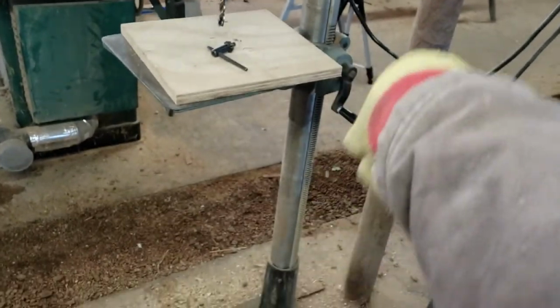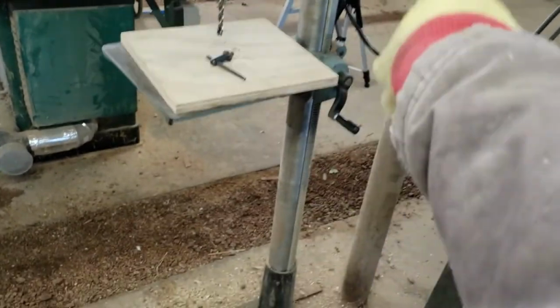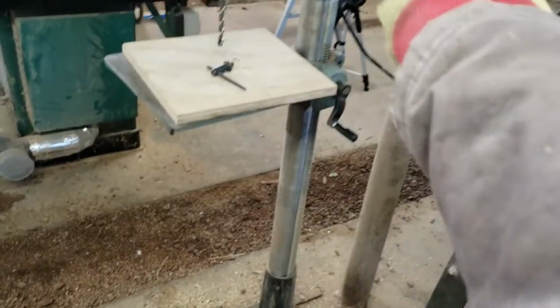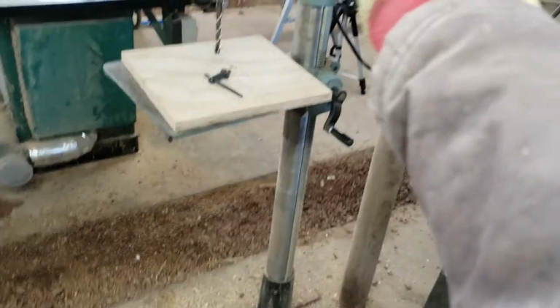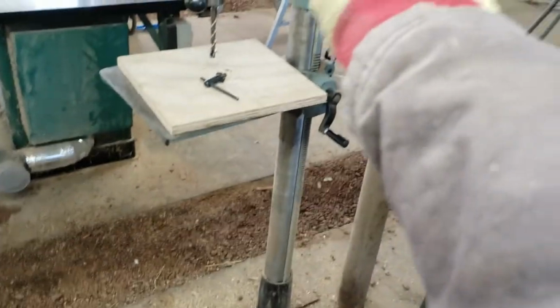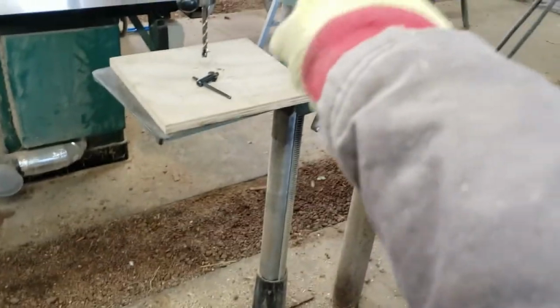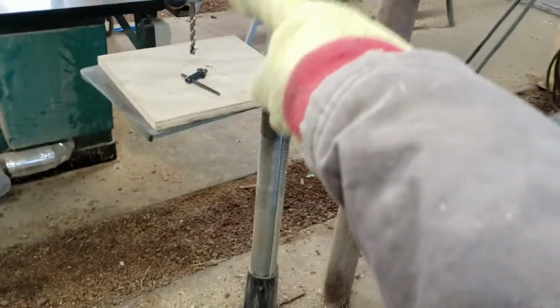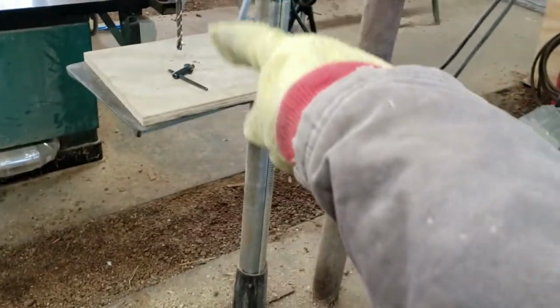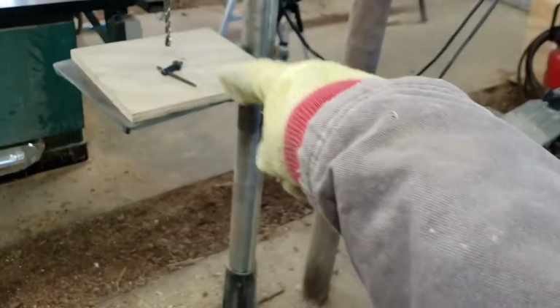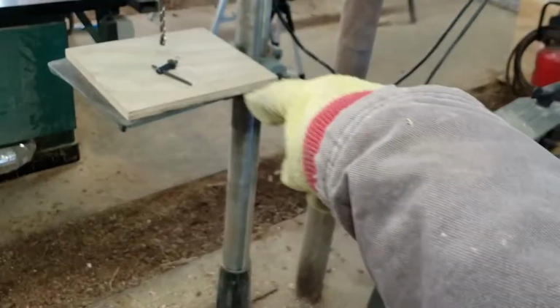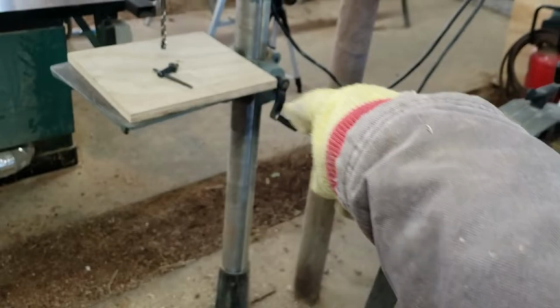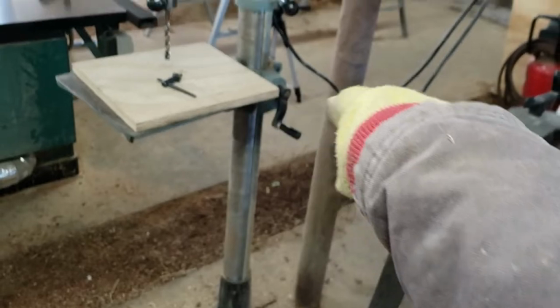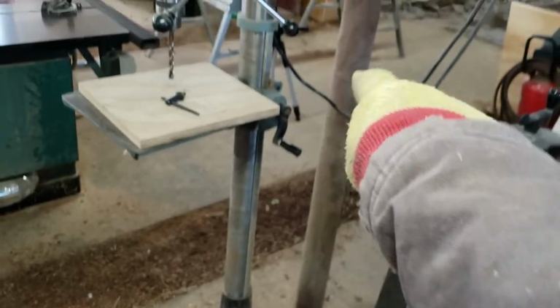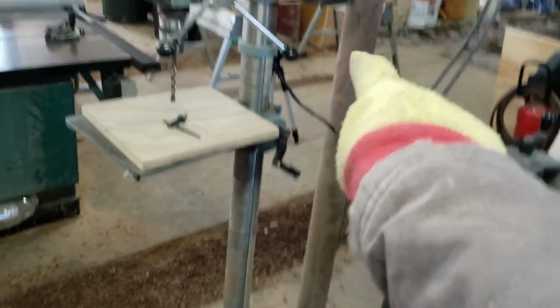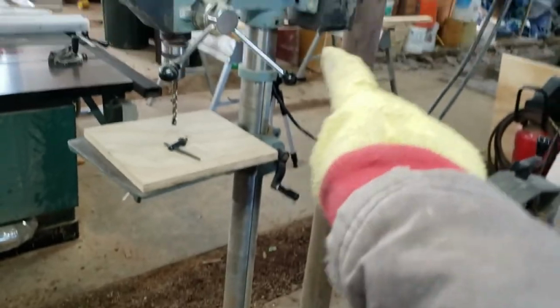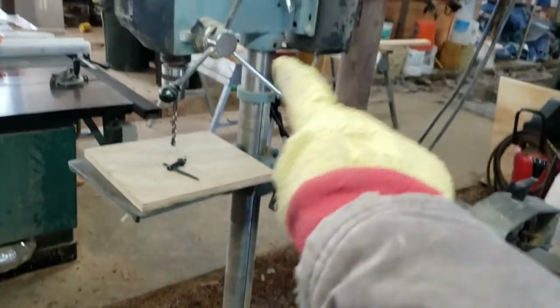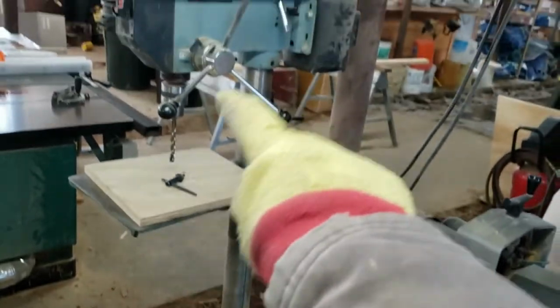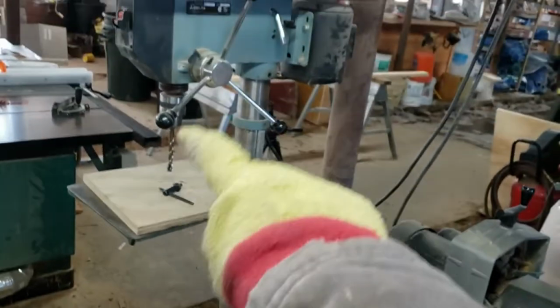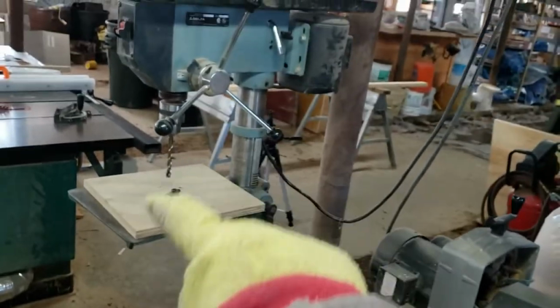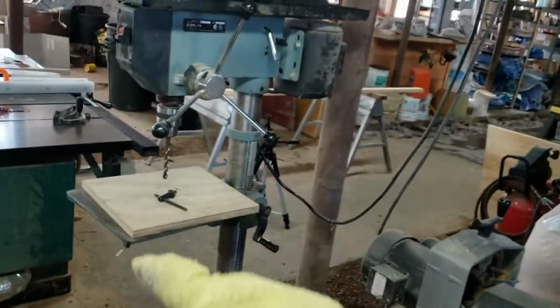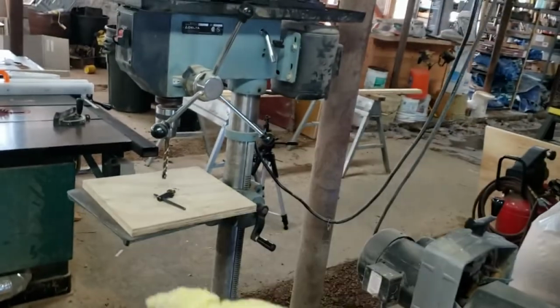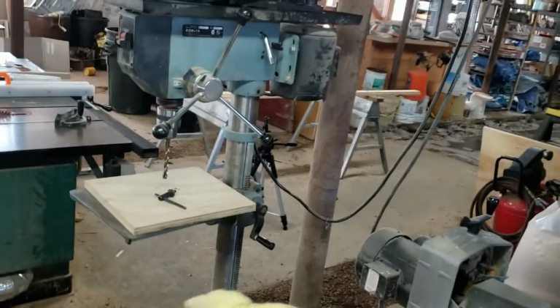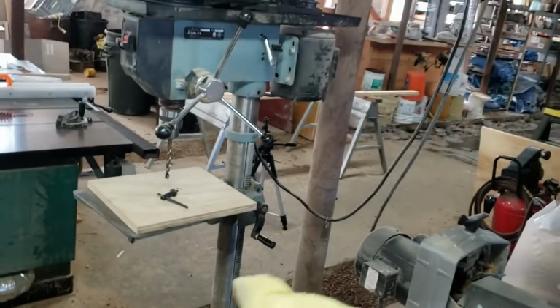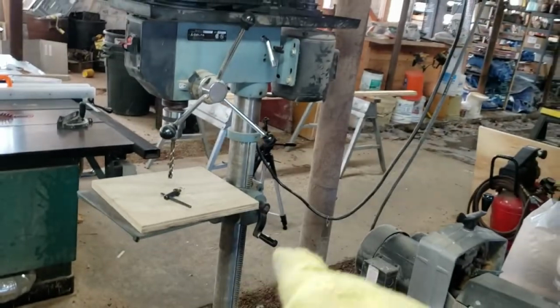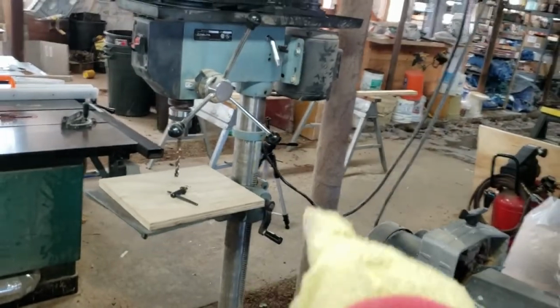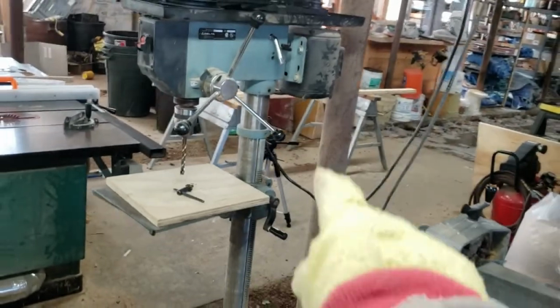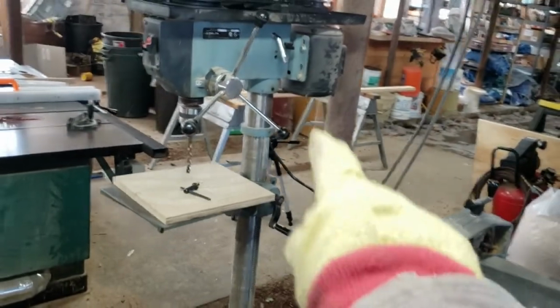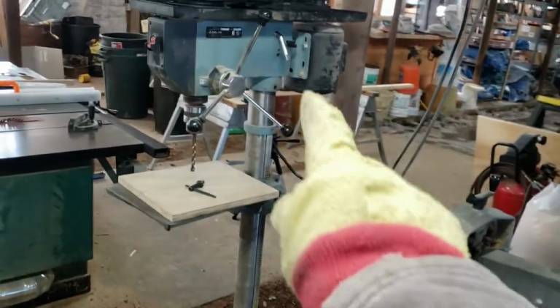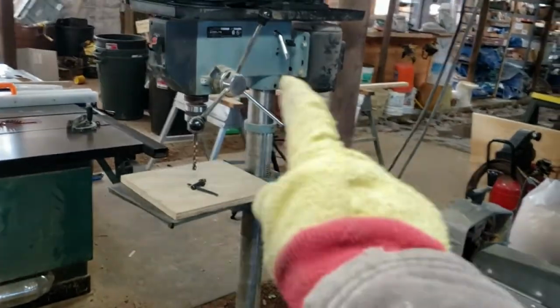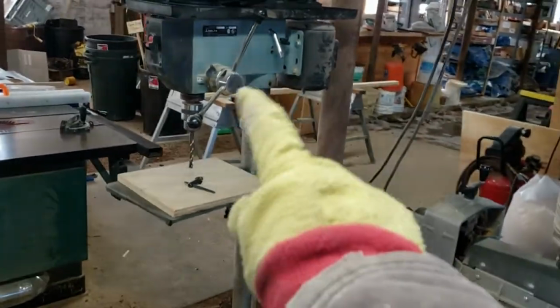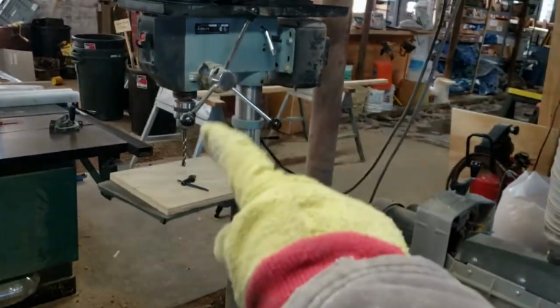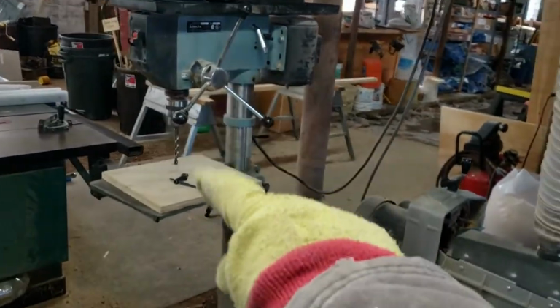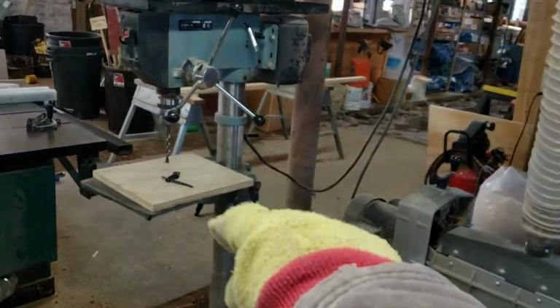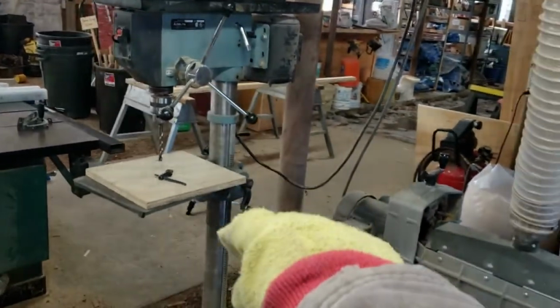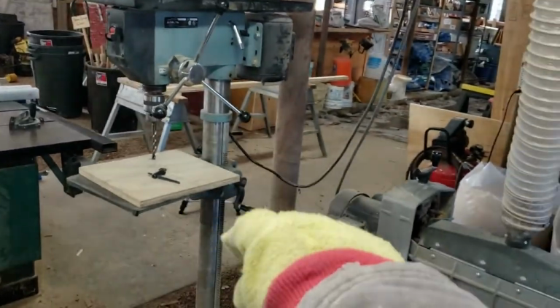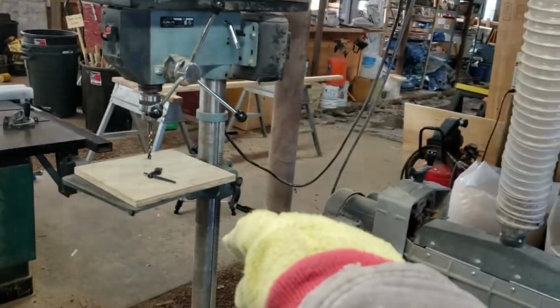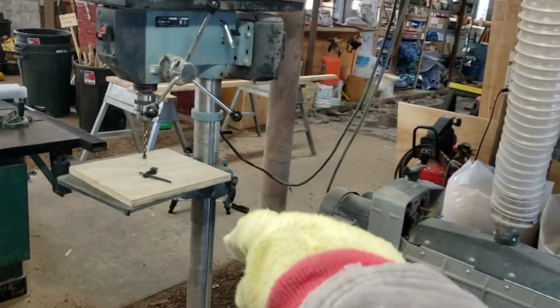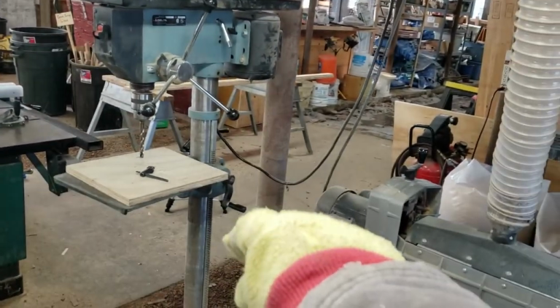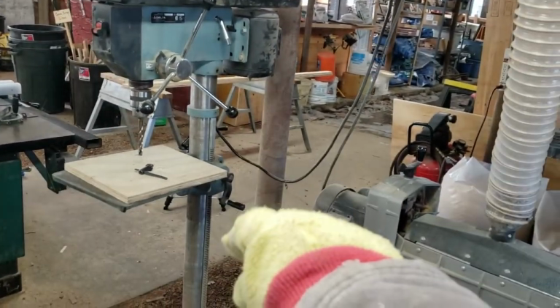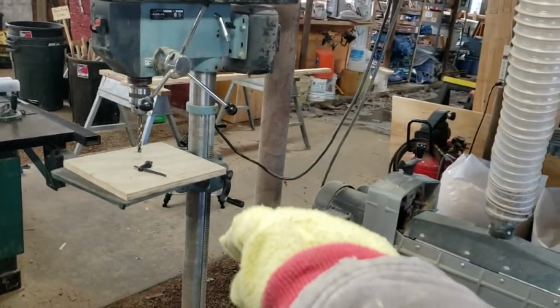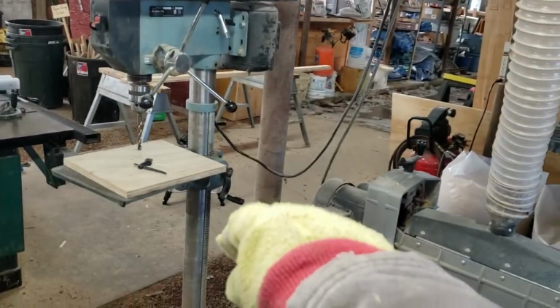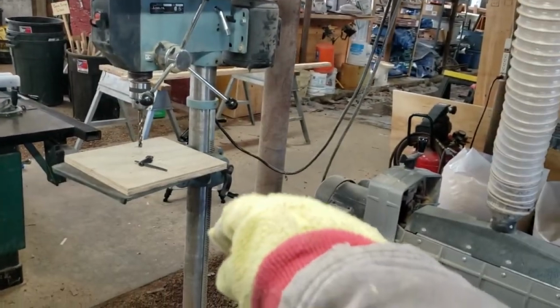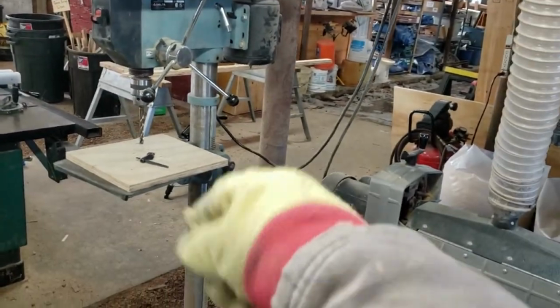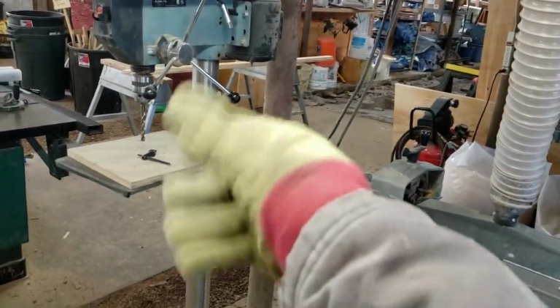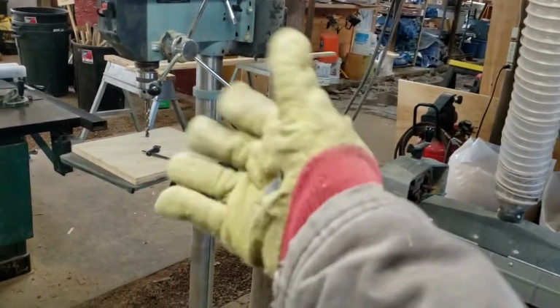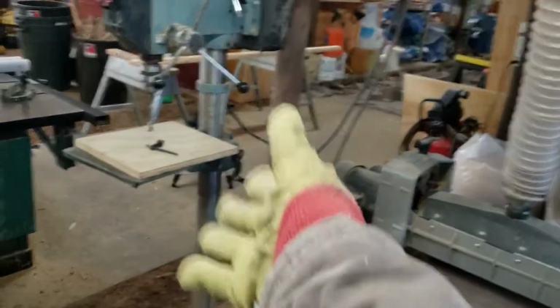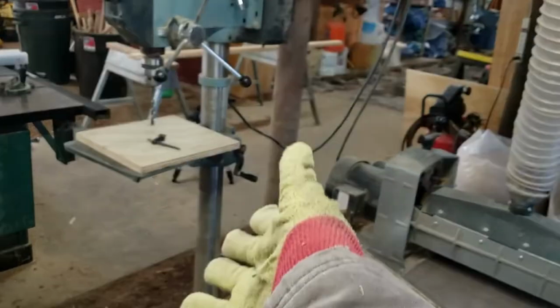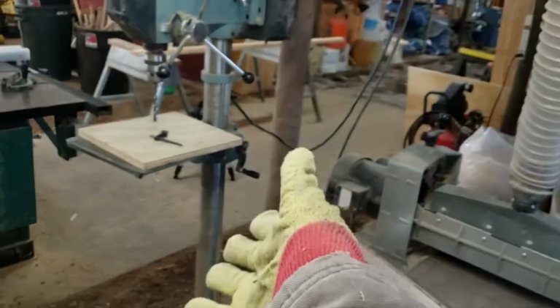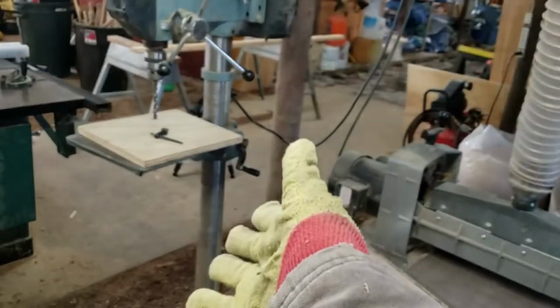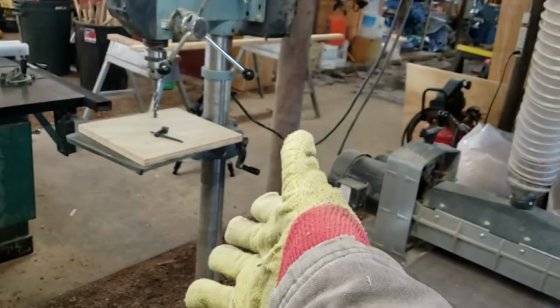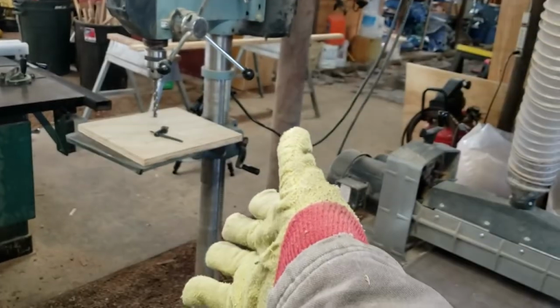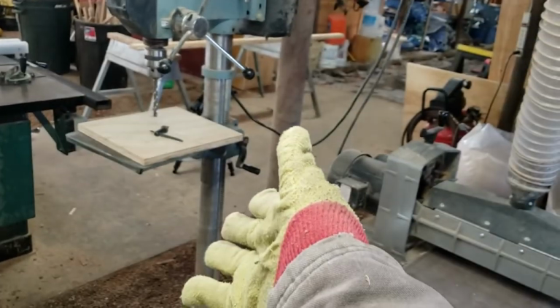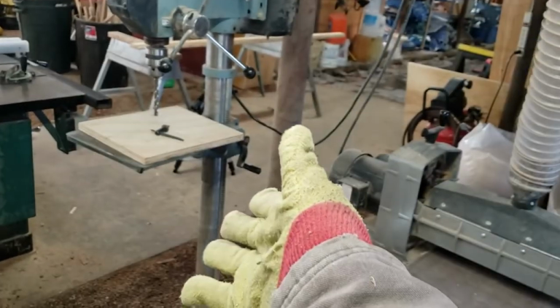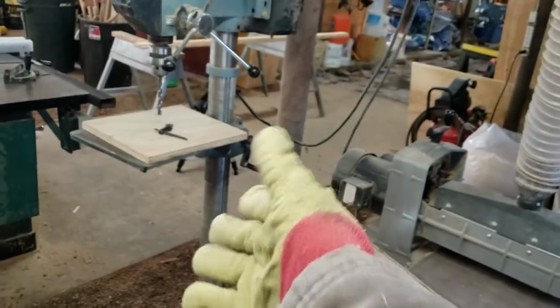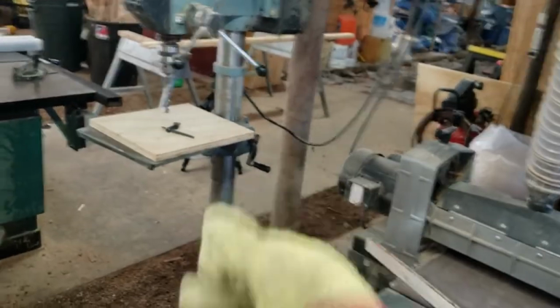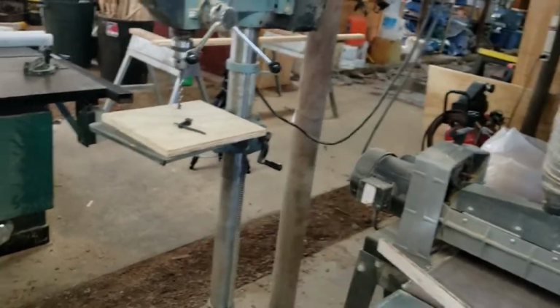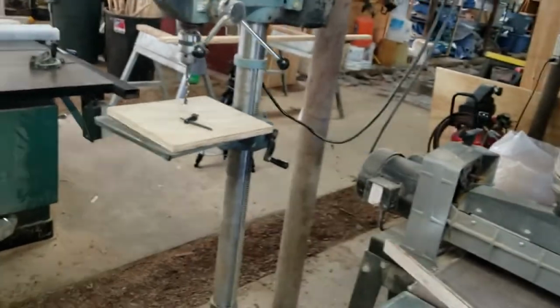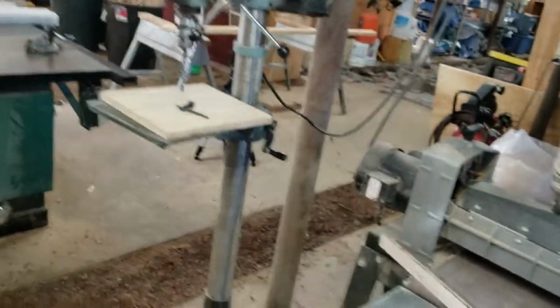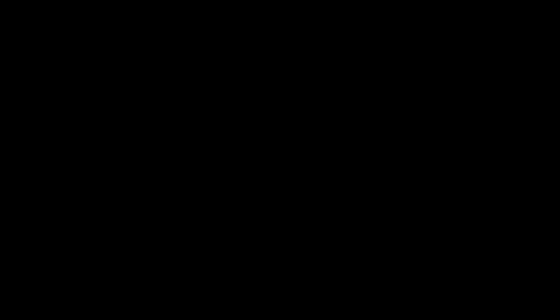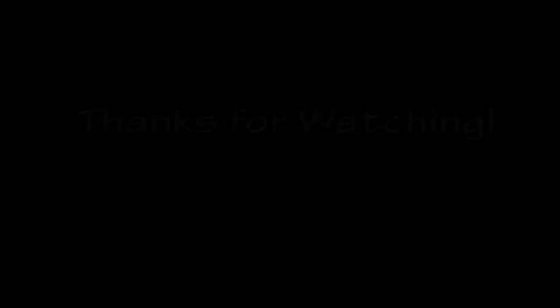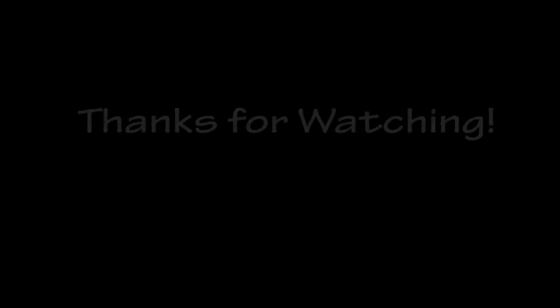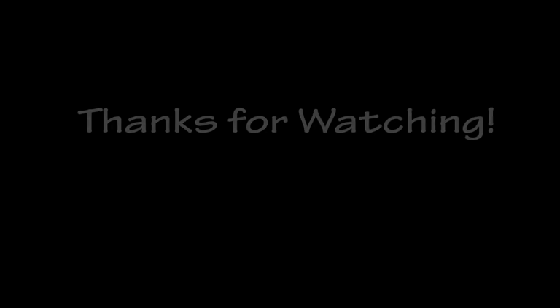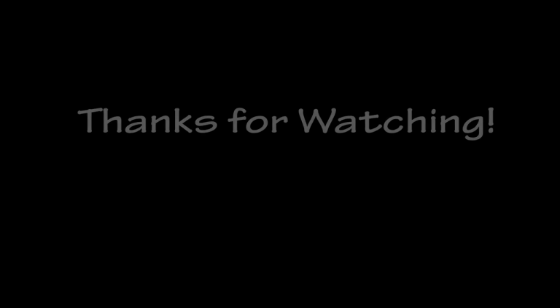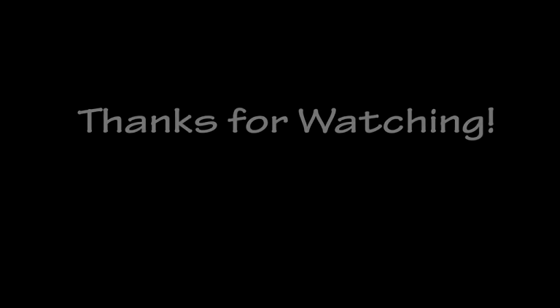Thanks dusty woodworkers for checking out how the drill press looks and all the different parts. I'll see you next time.